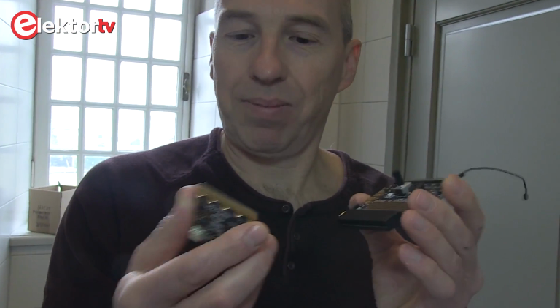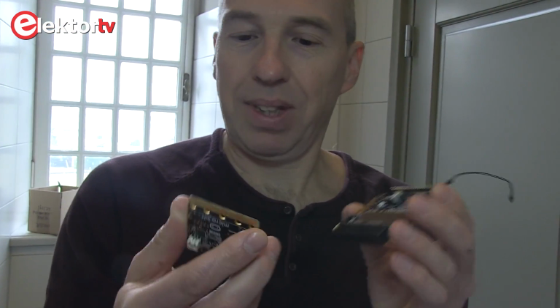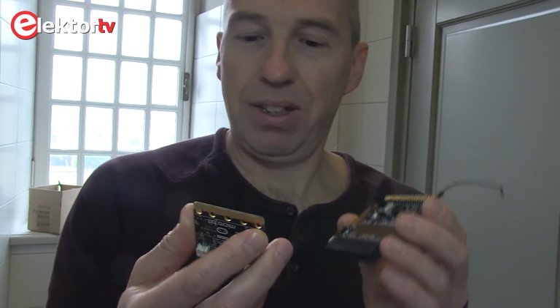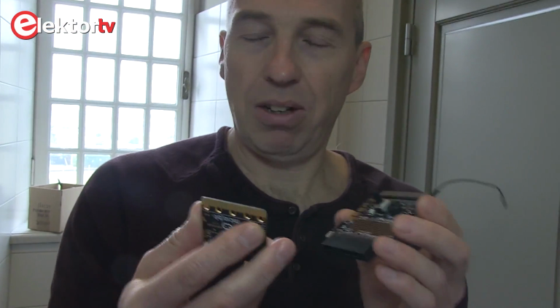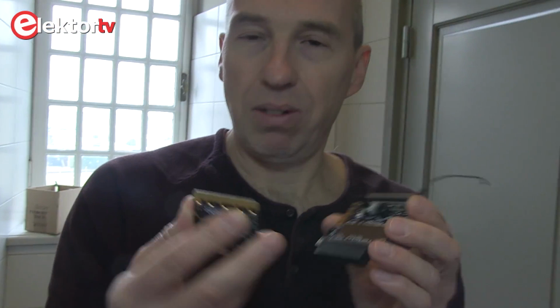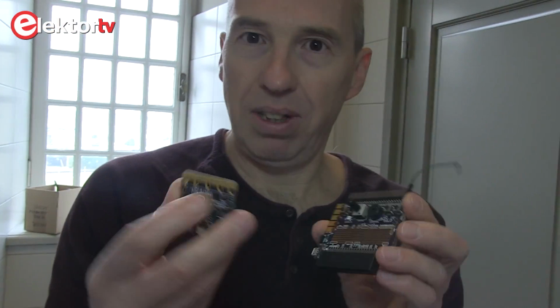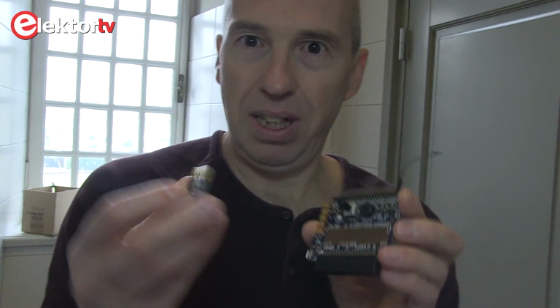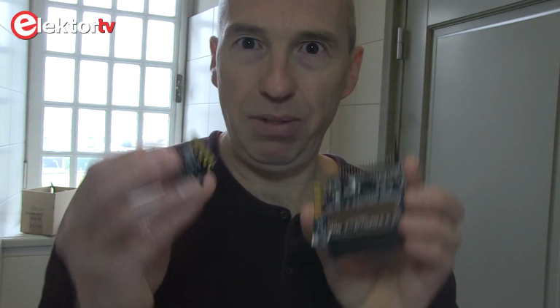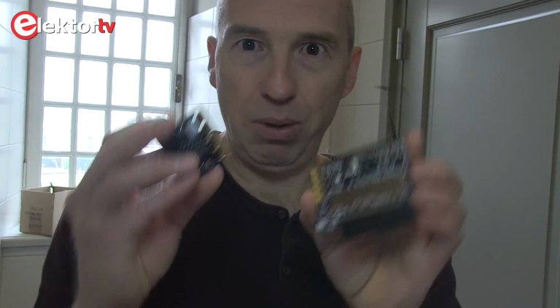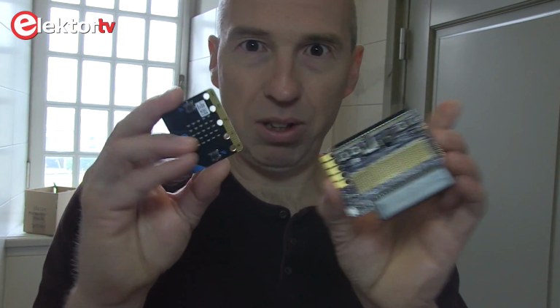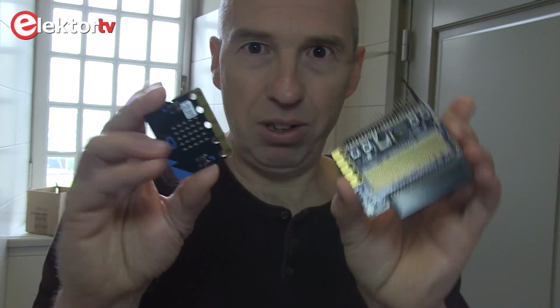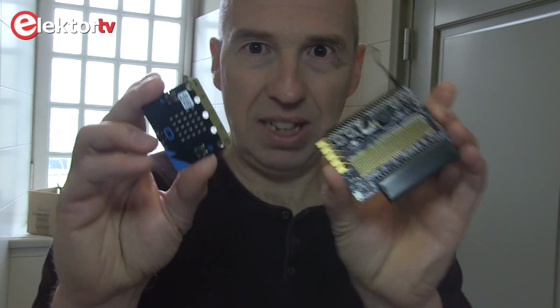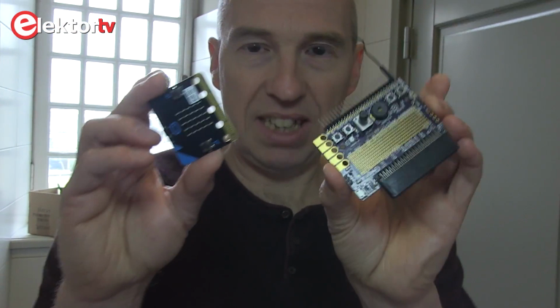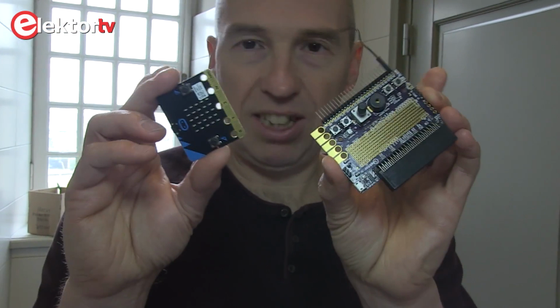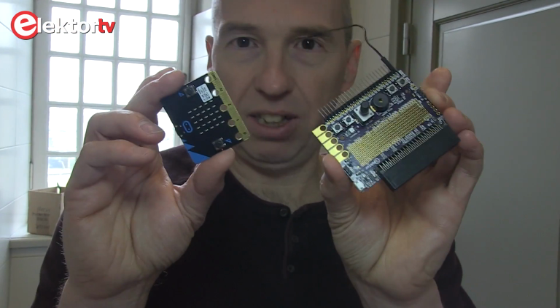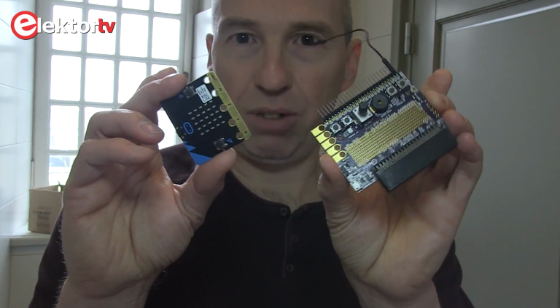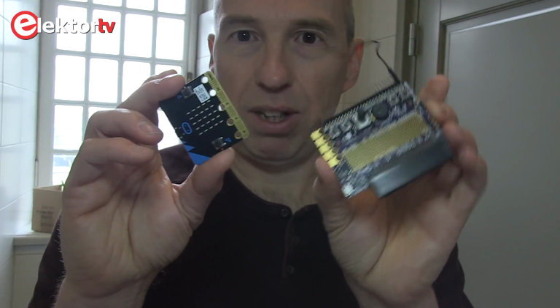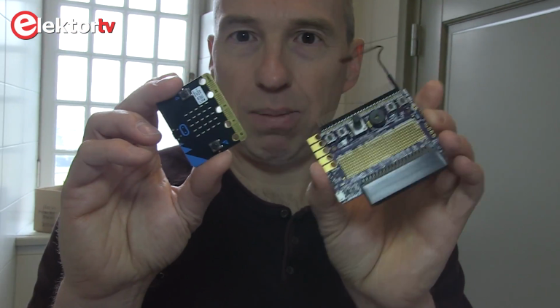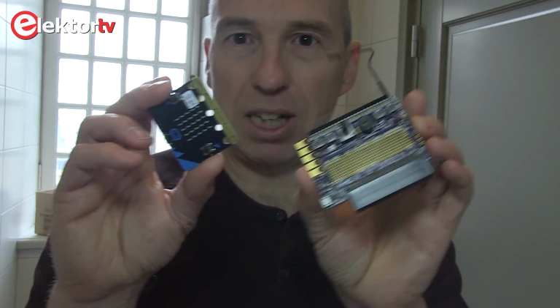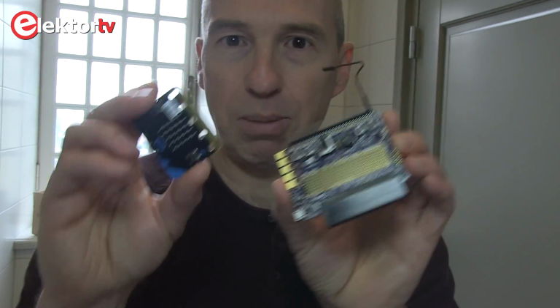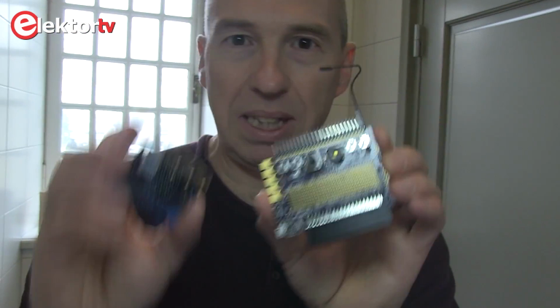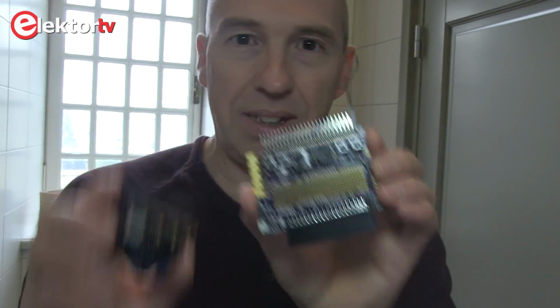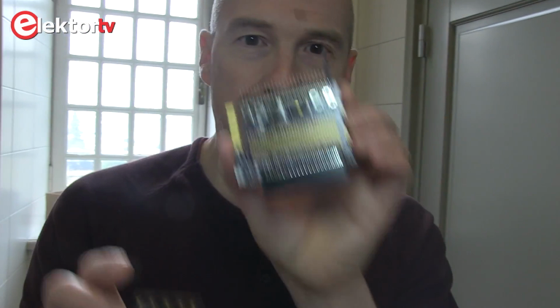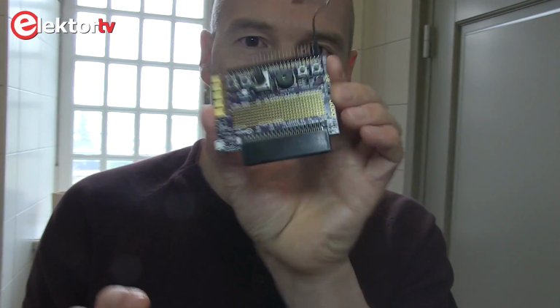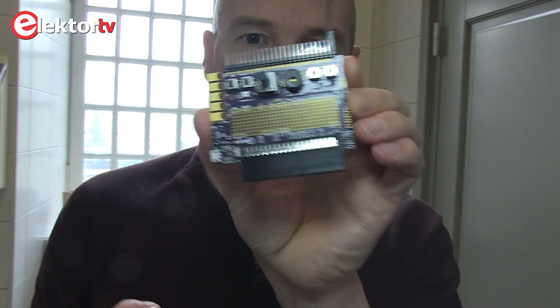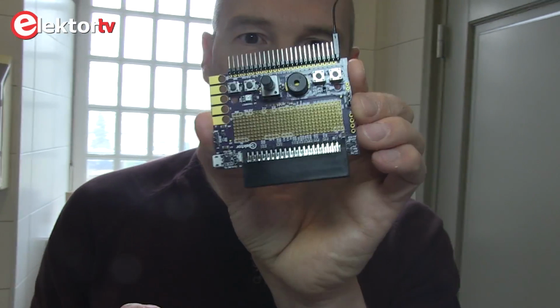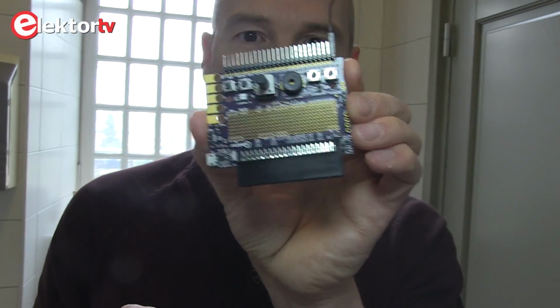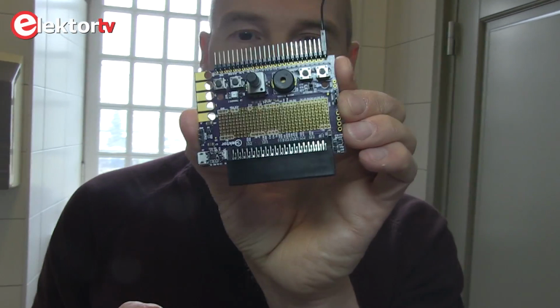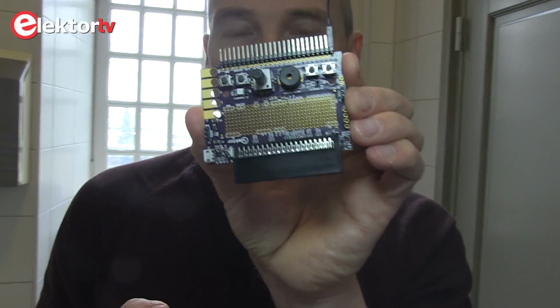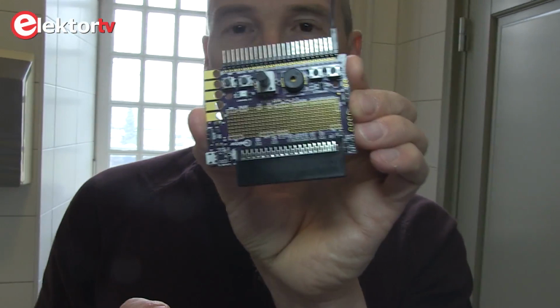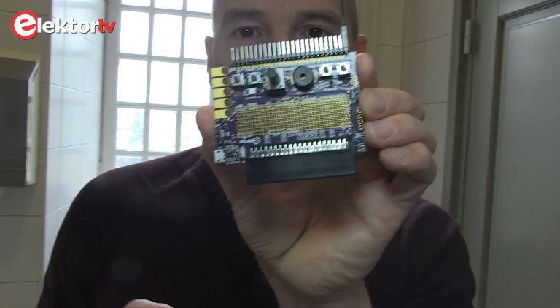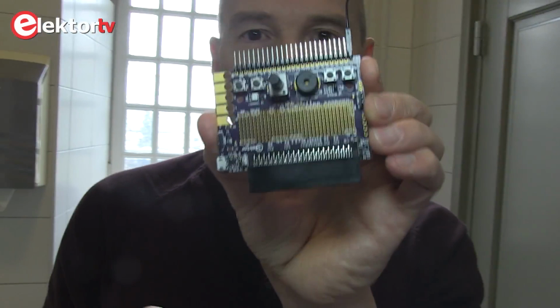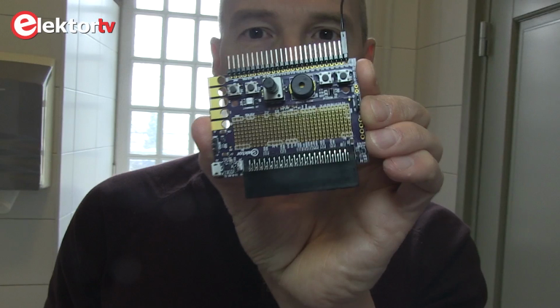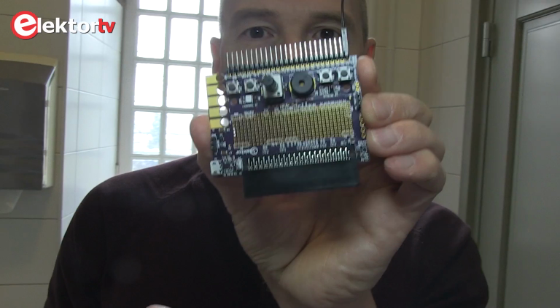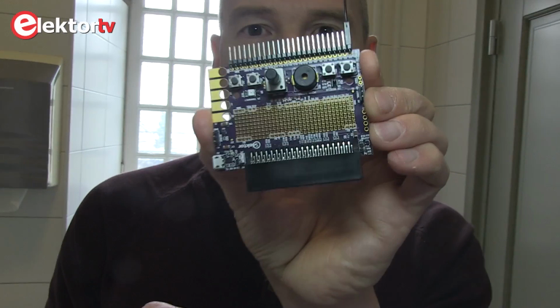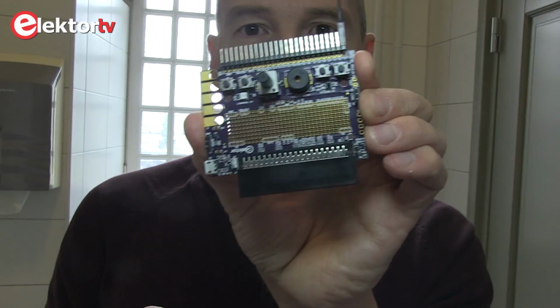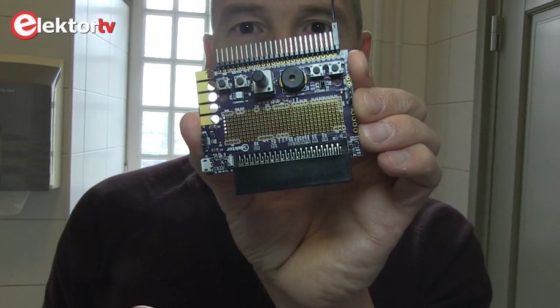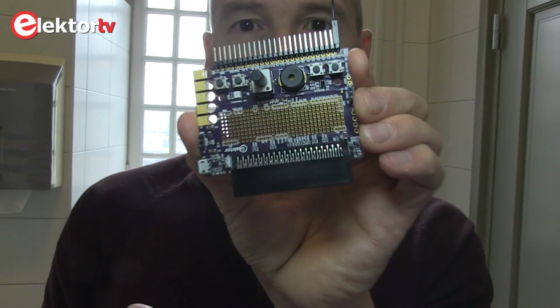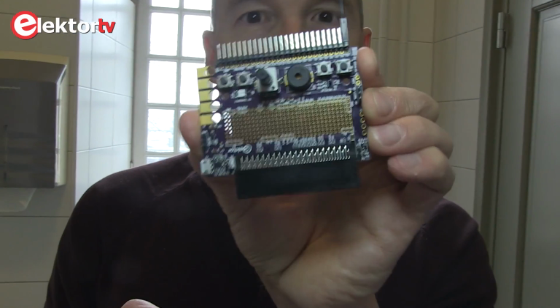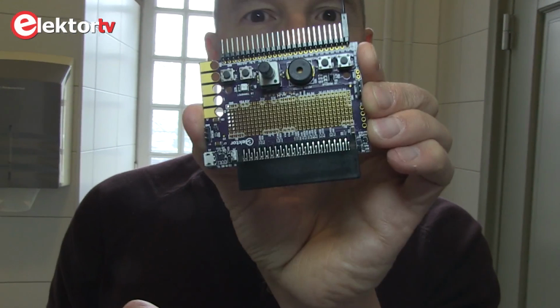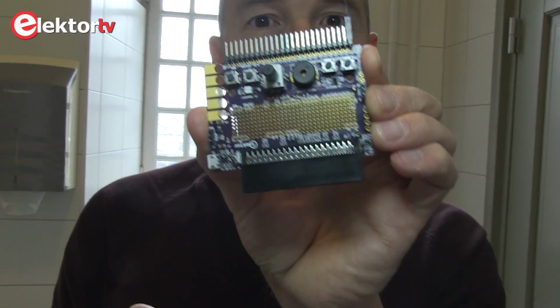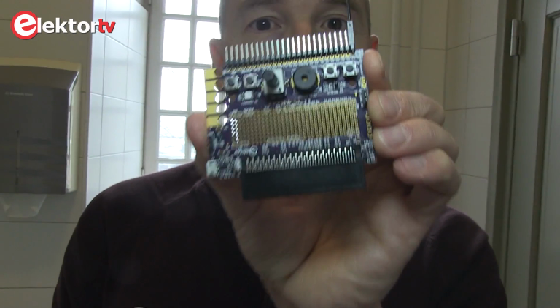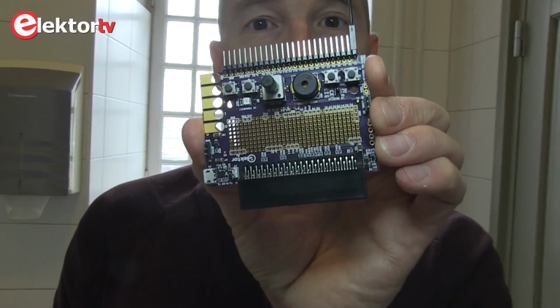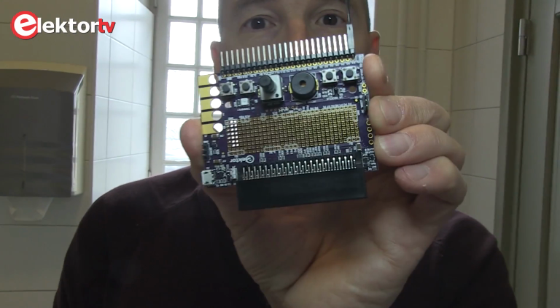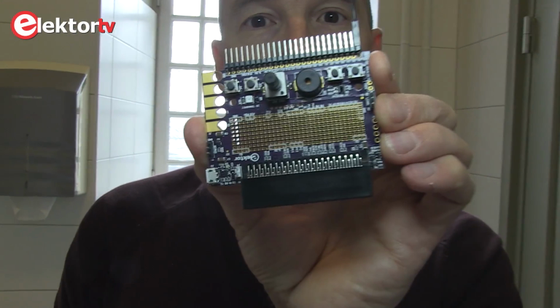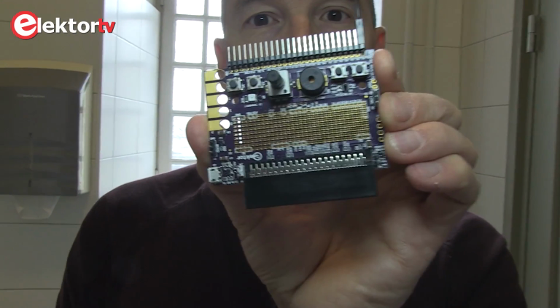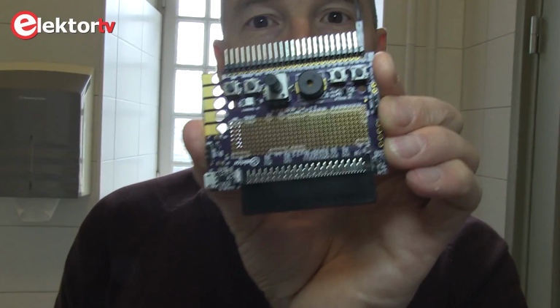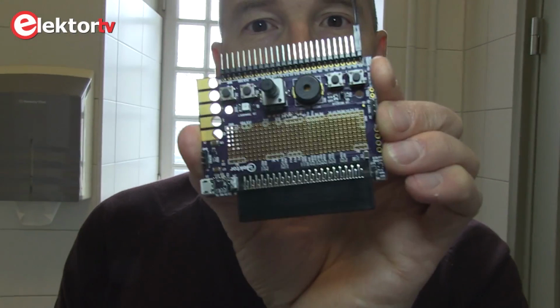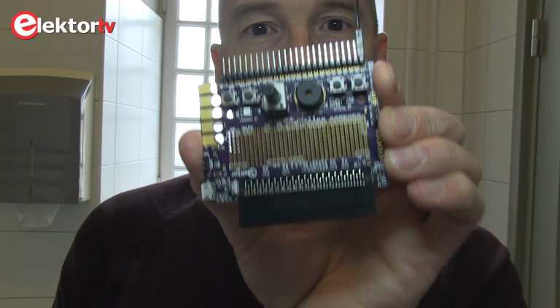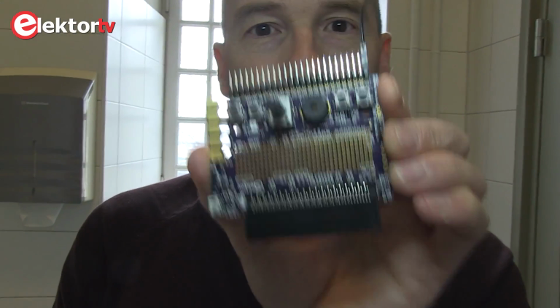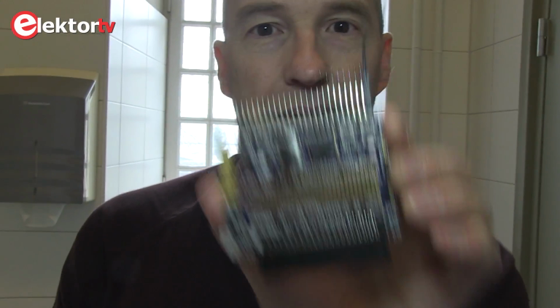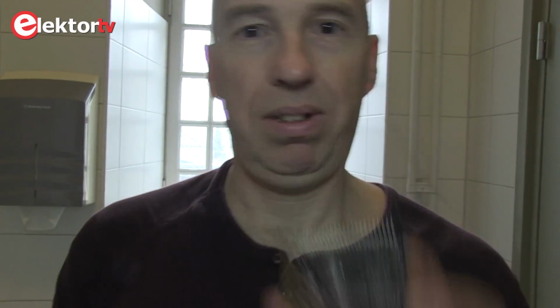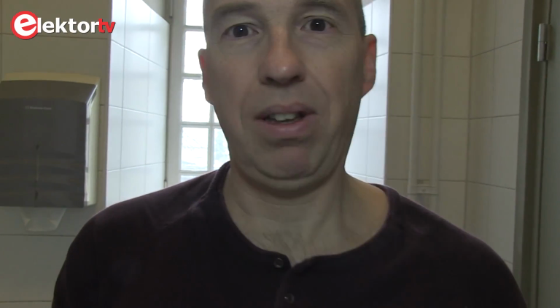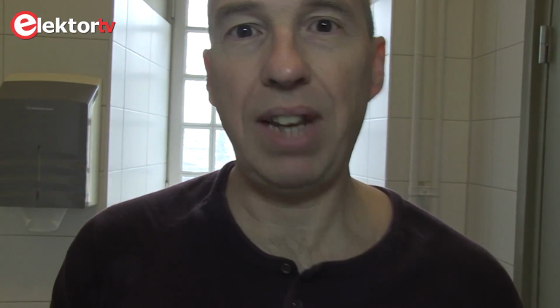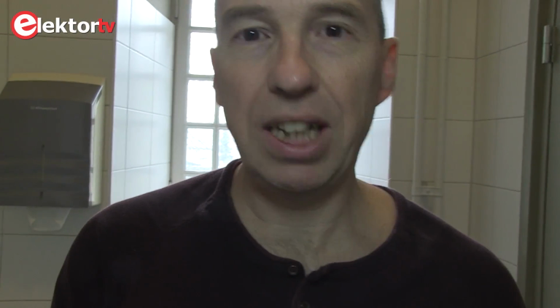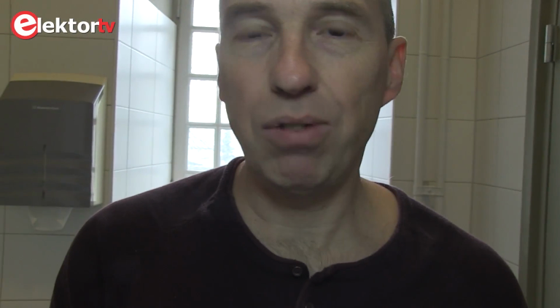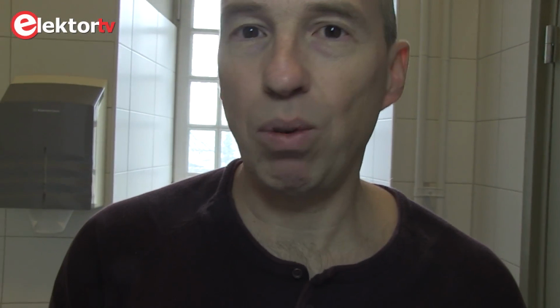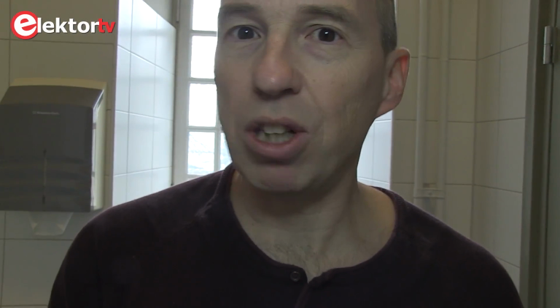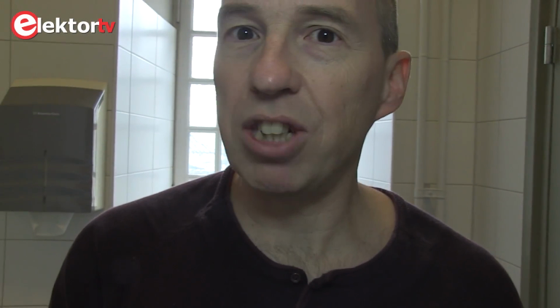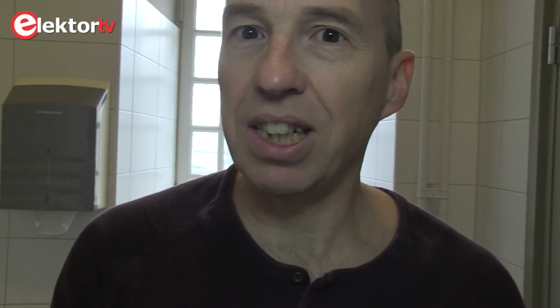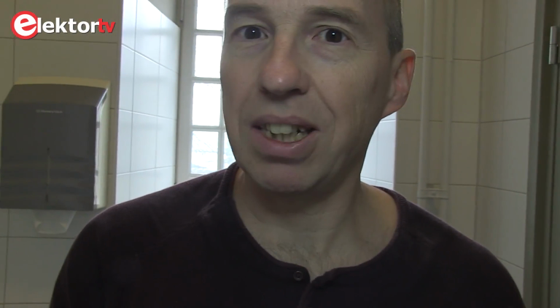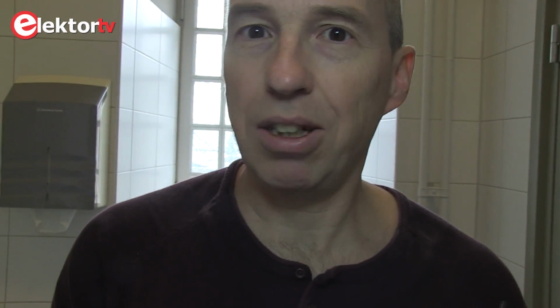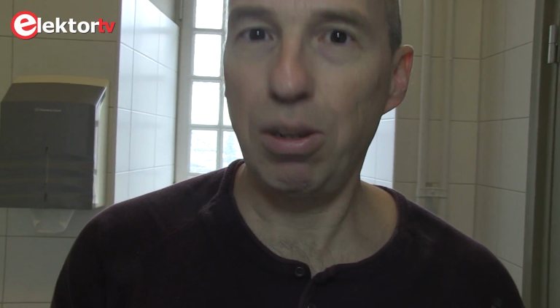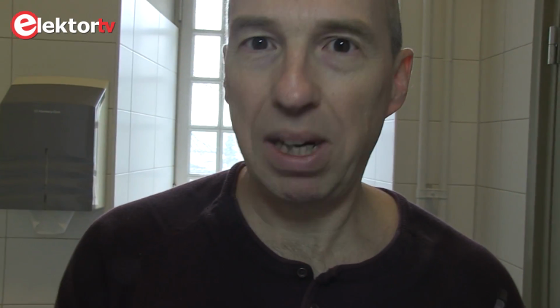So if you want to get serious with the MicroBit, get yourself a MicroBit dock. Thank you for watching. Goodbye.